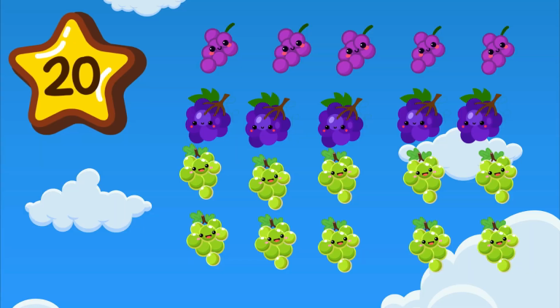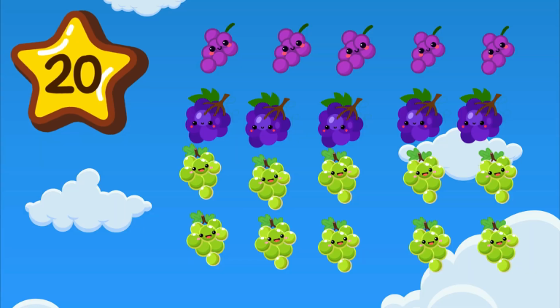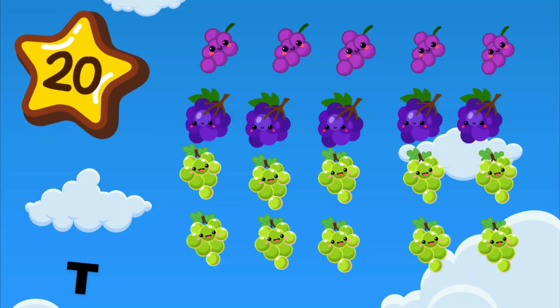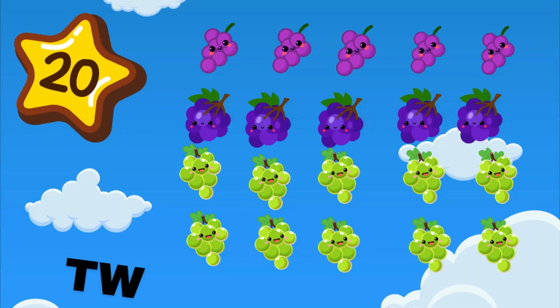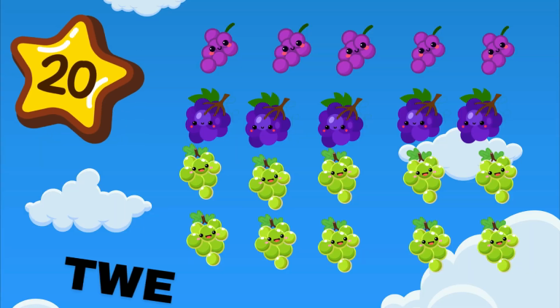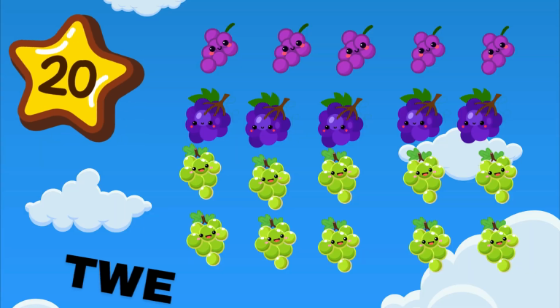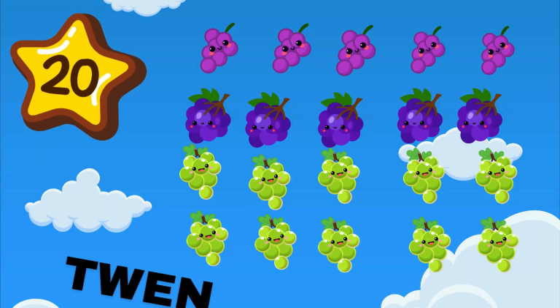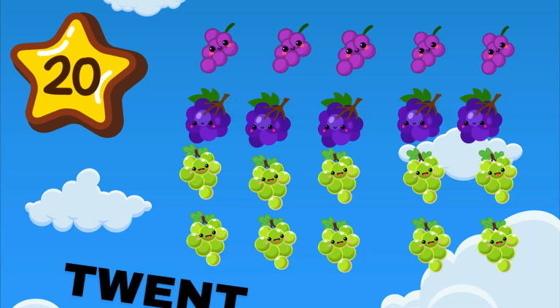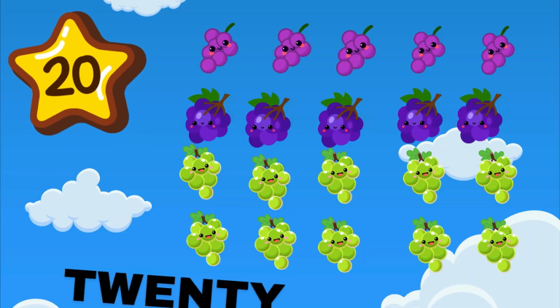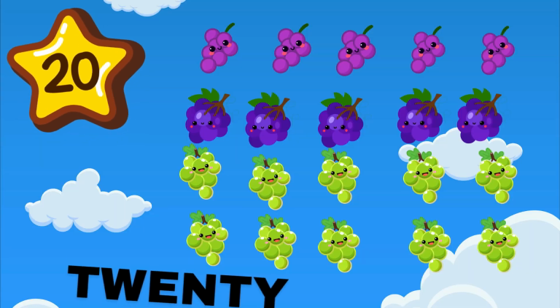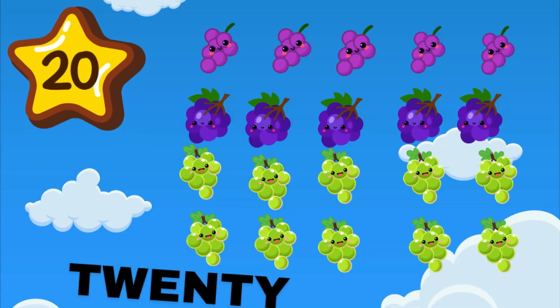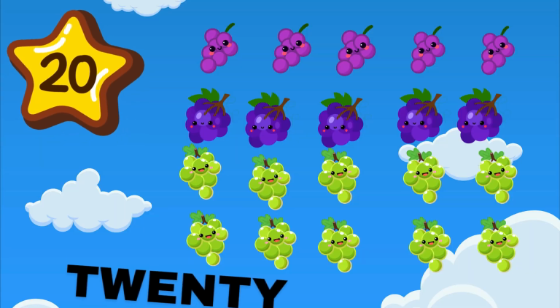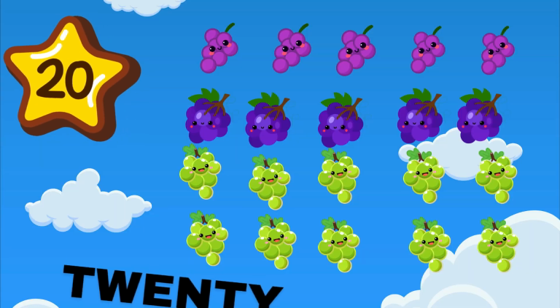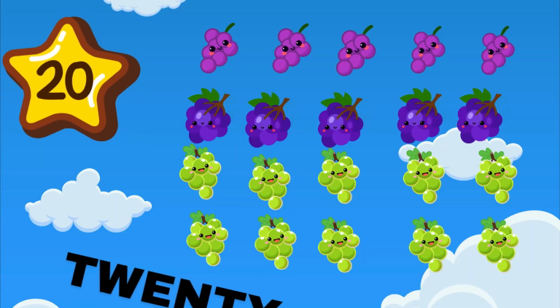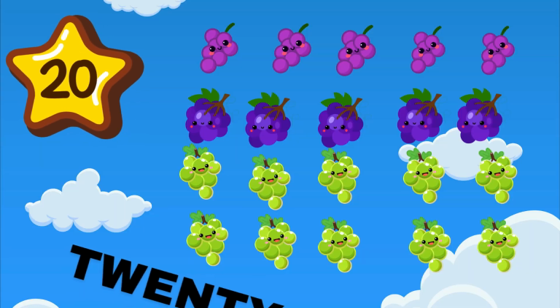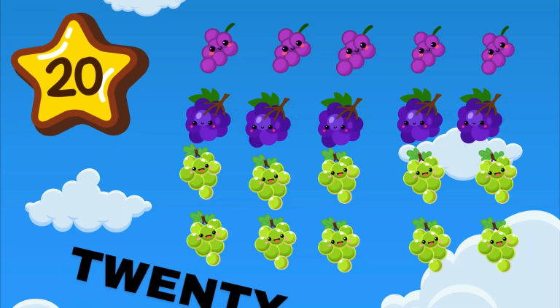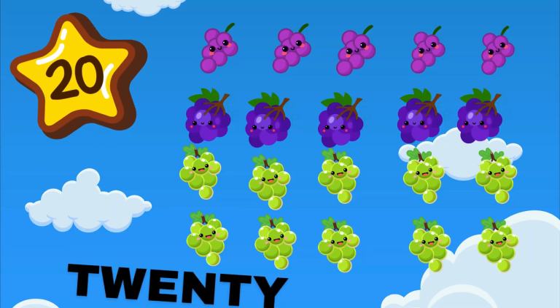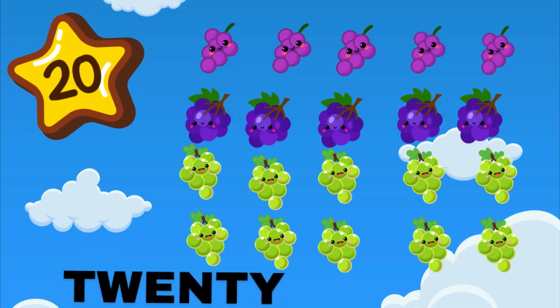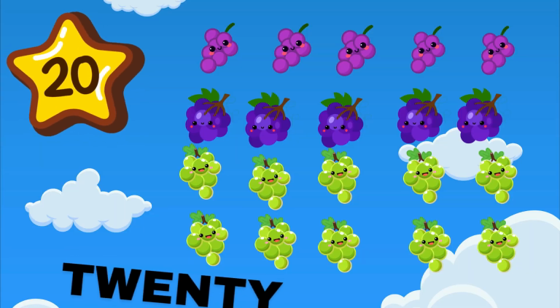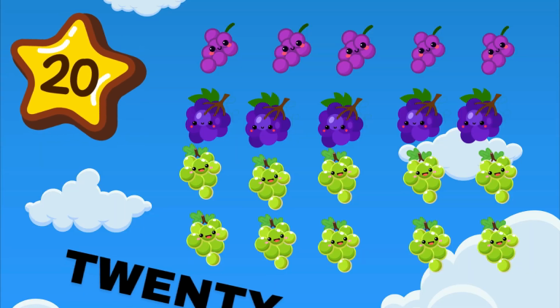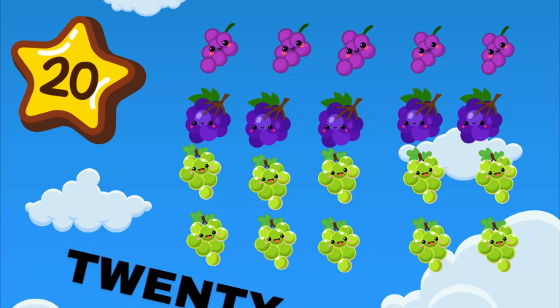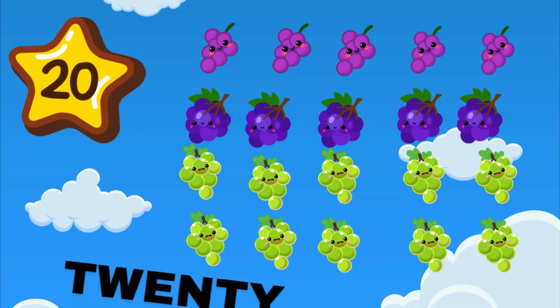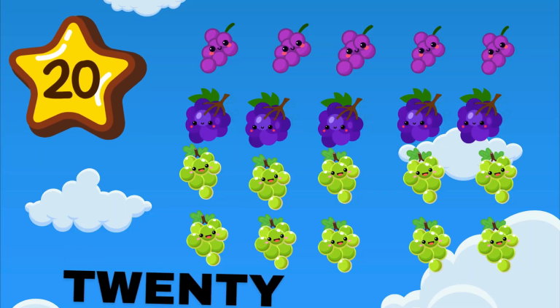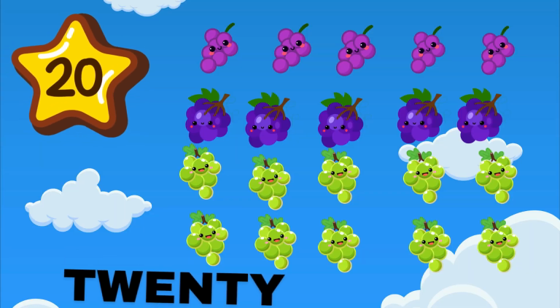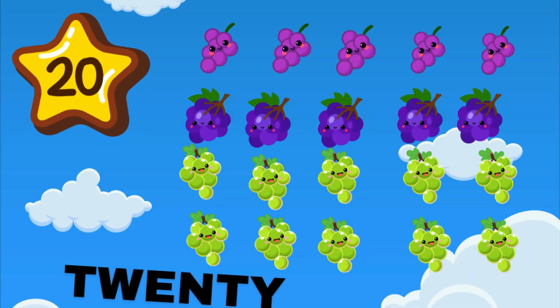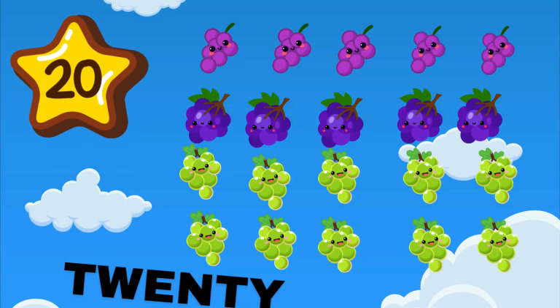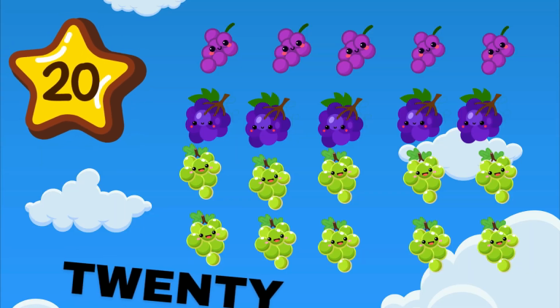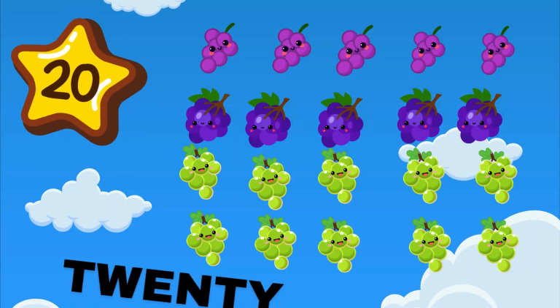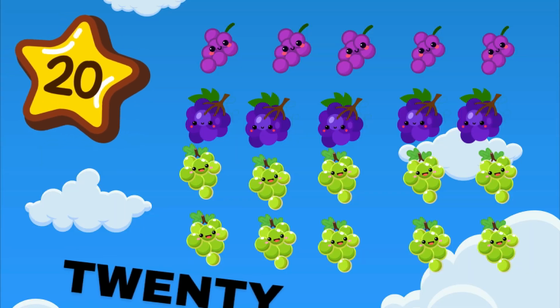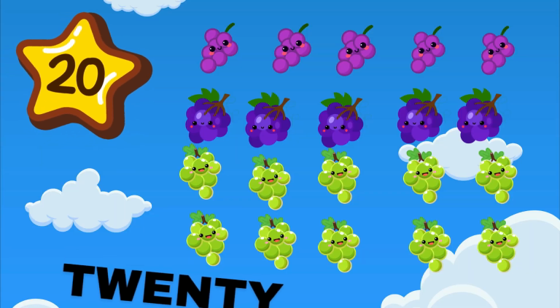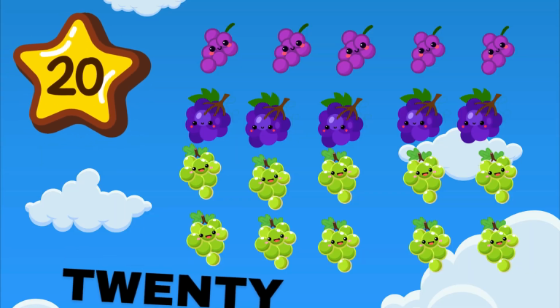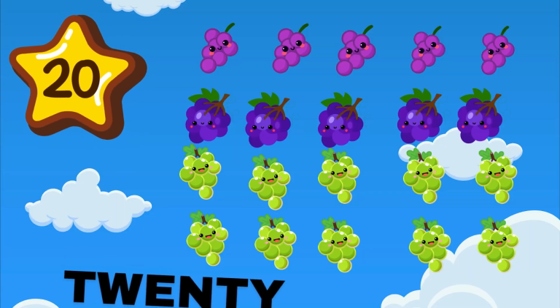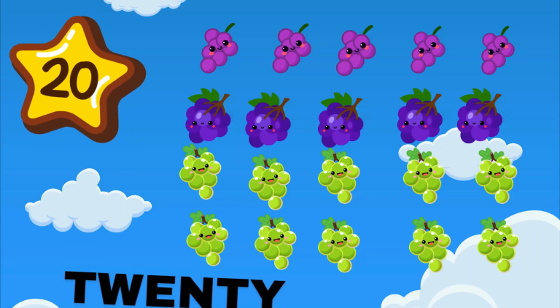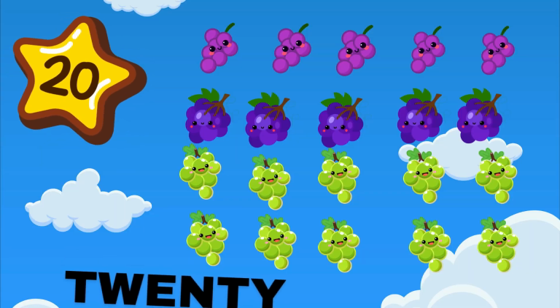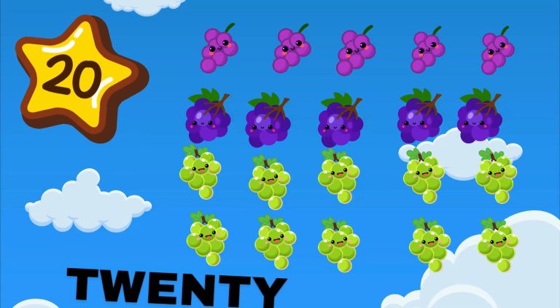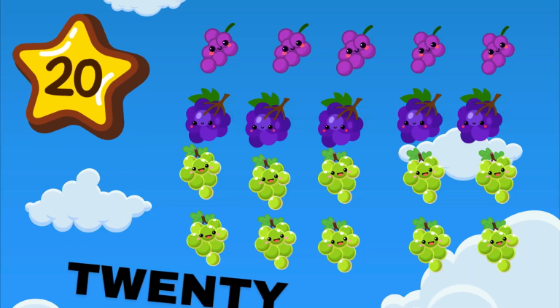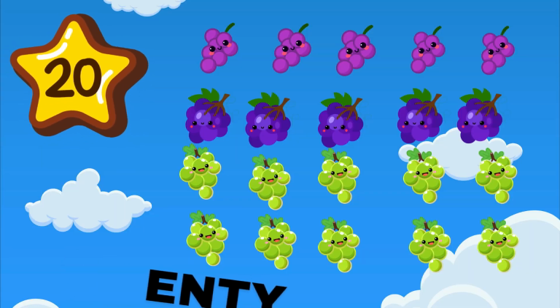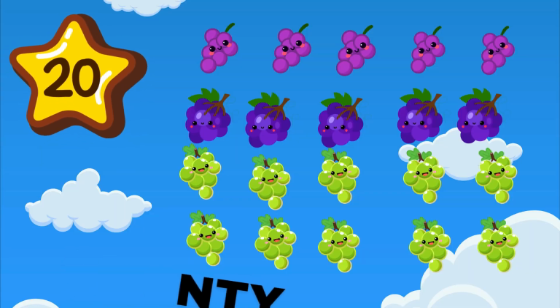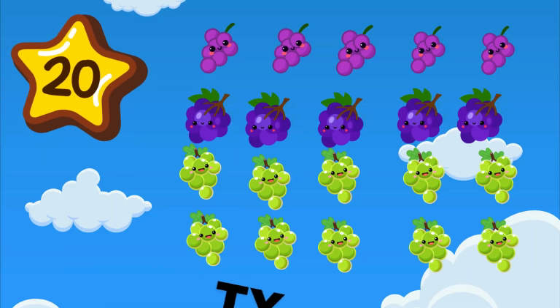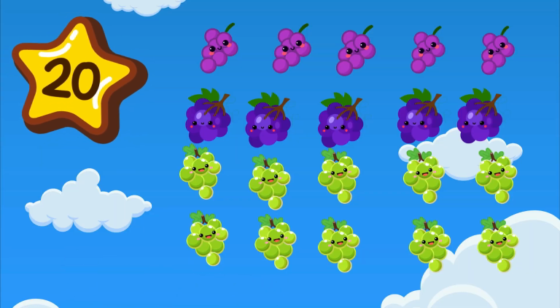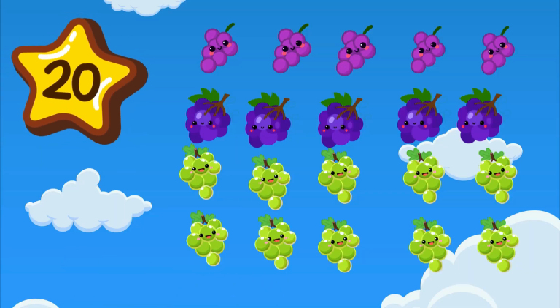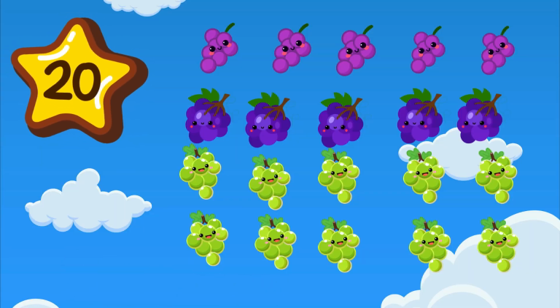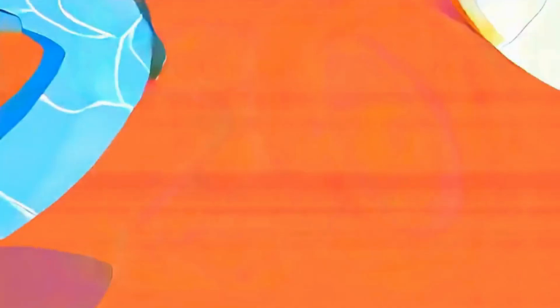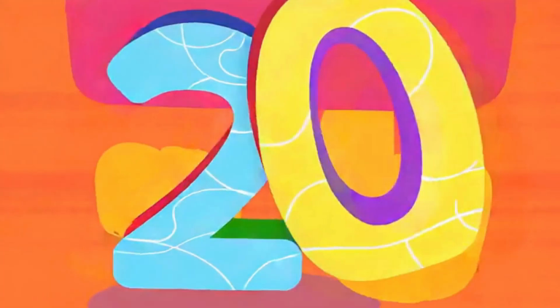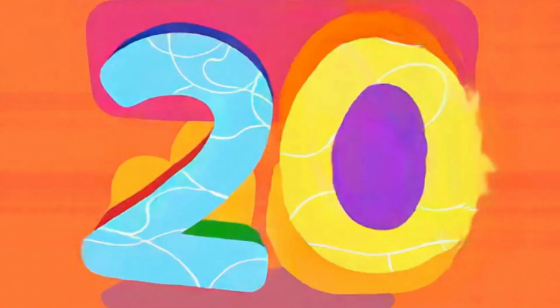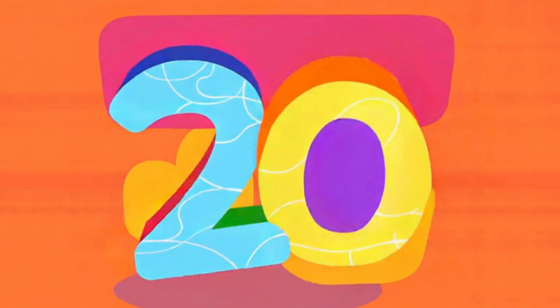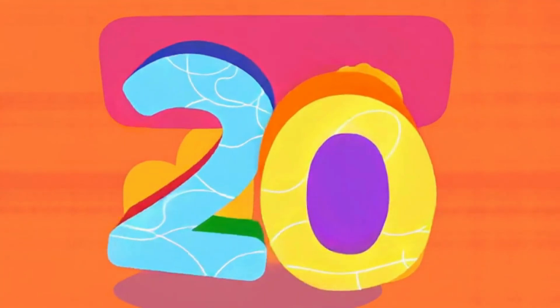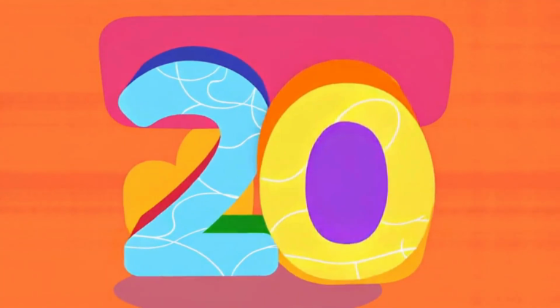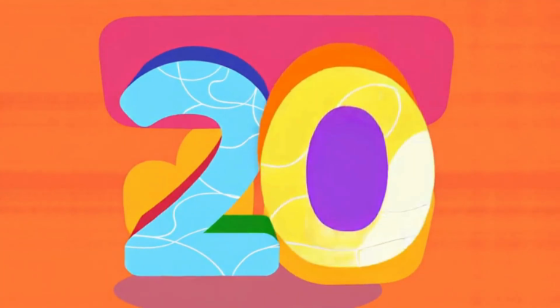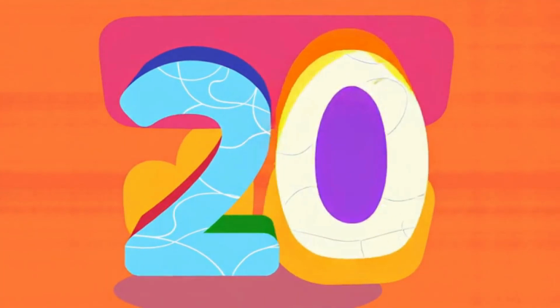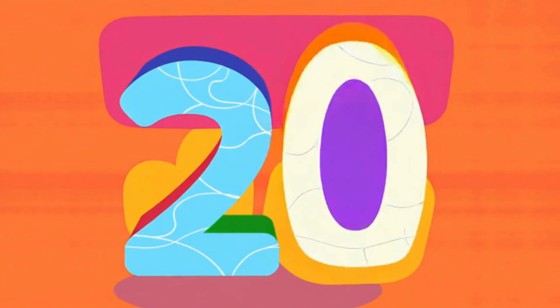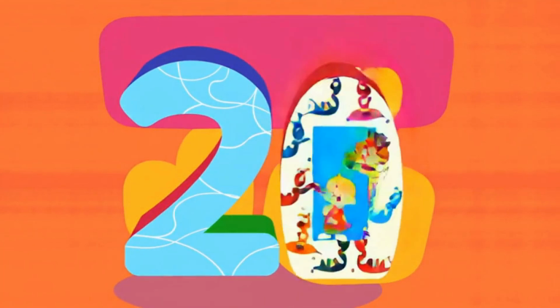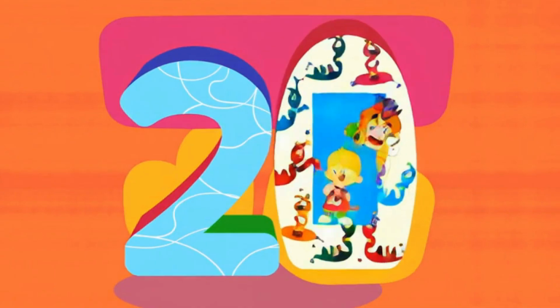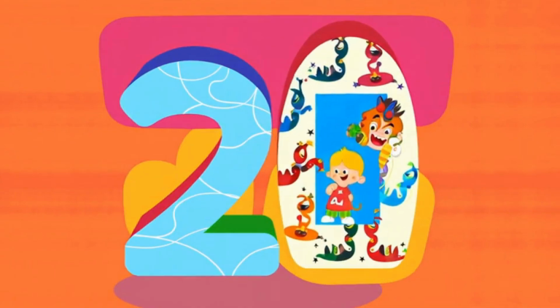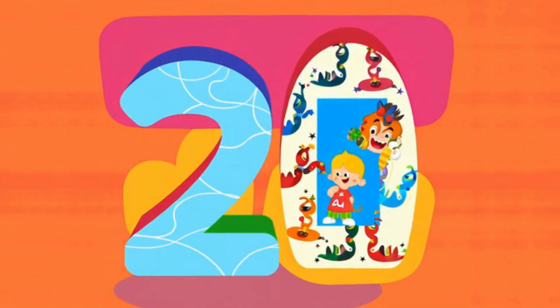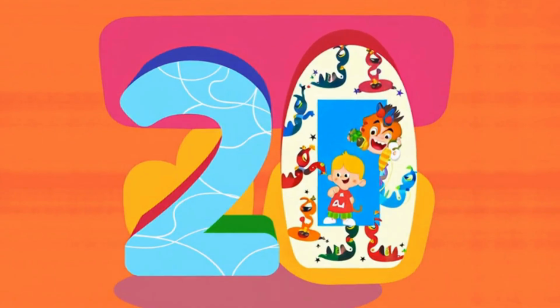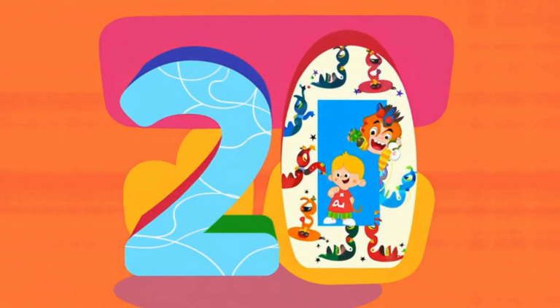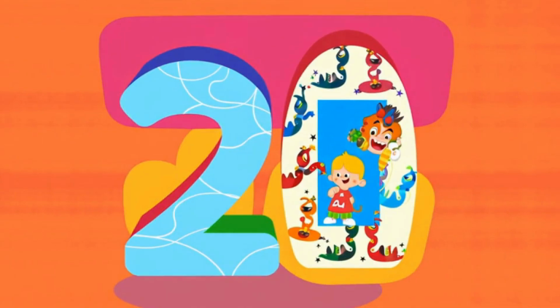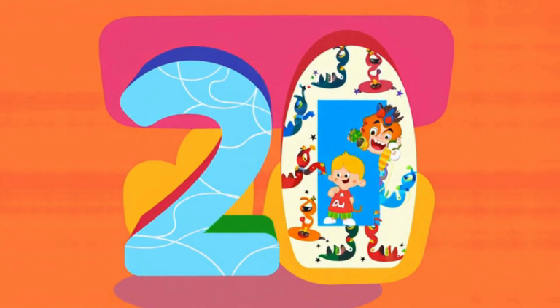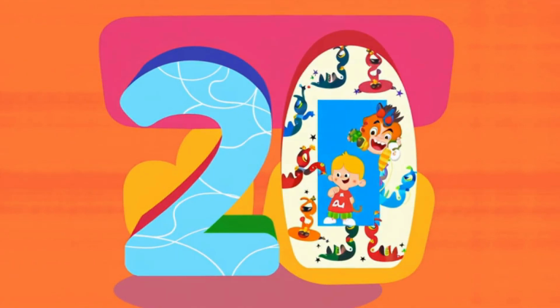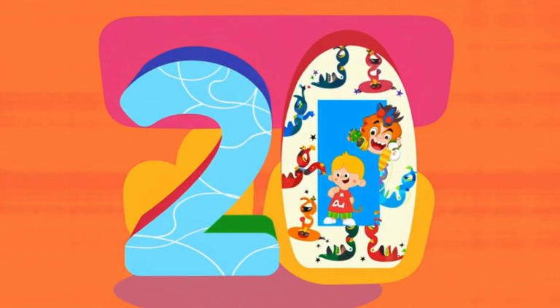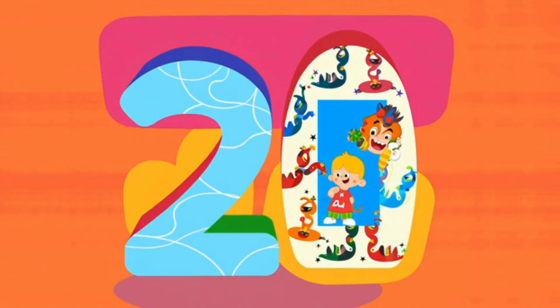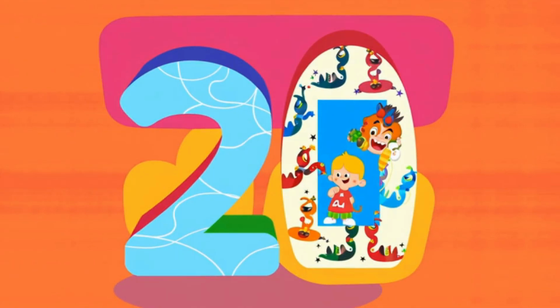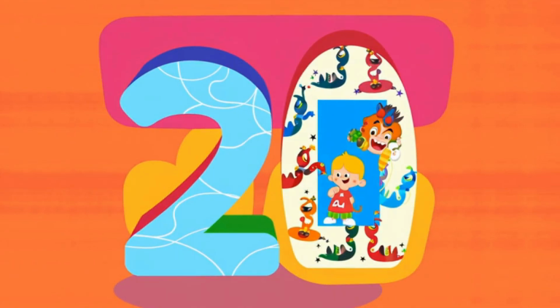20 is a two and zero. Double tens, you're a hero. How many grapes are on the vine? 20 bunches lookin' fine.